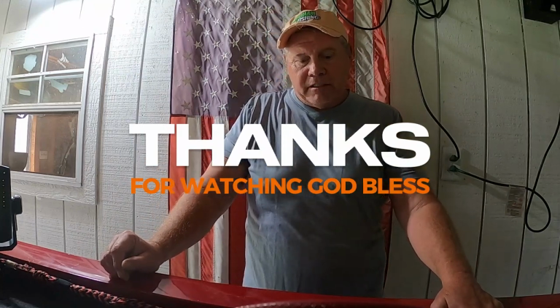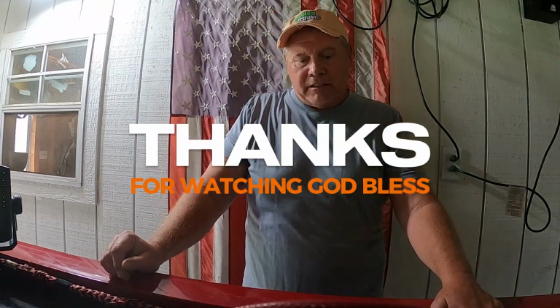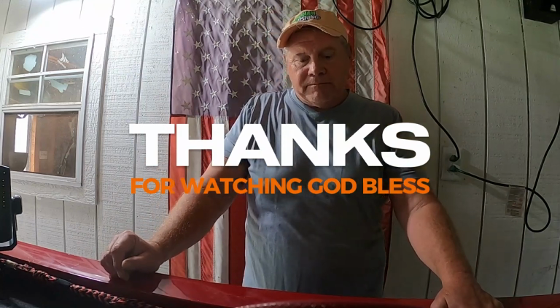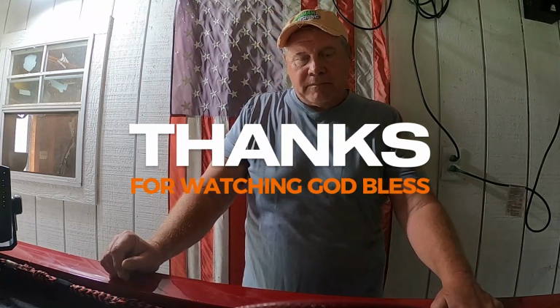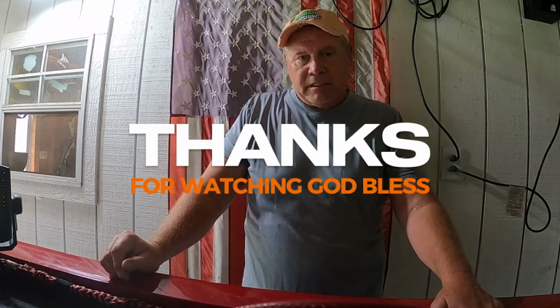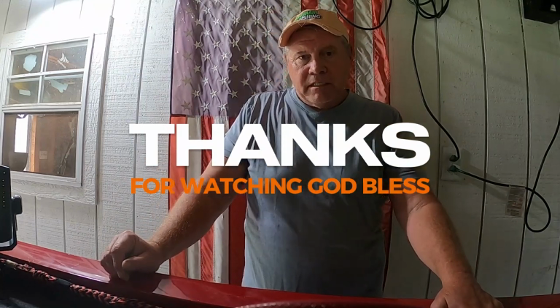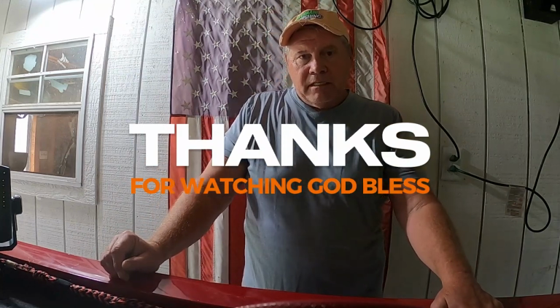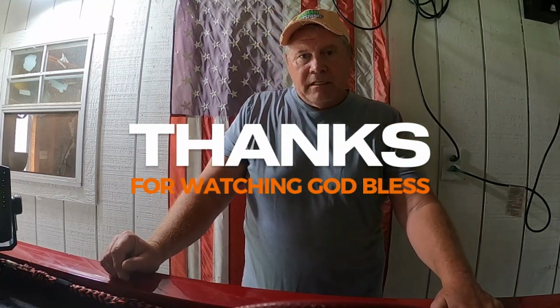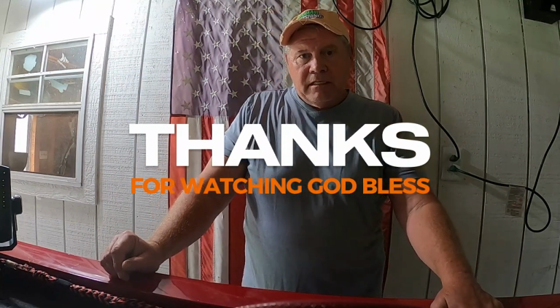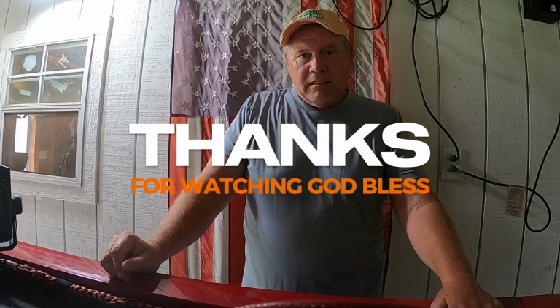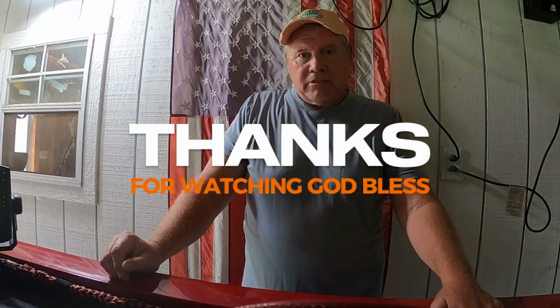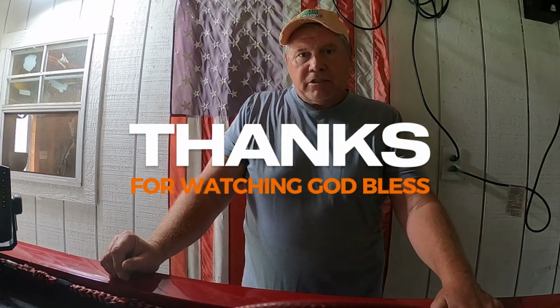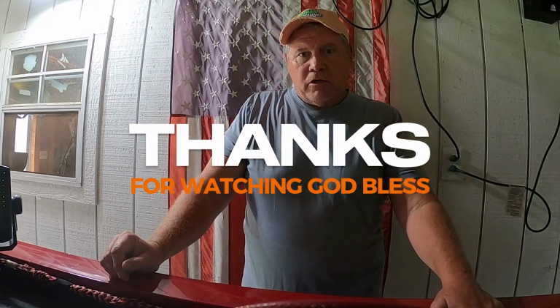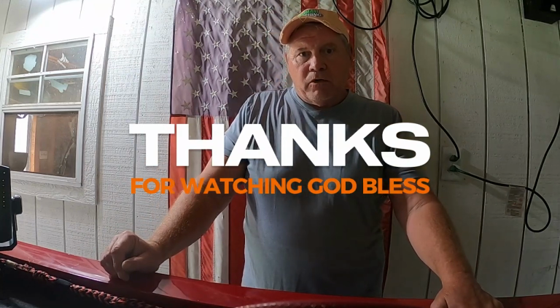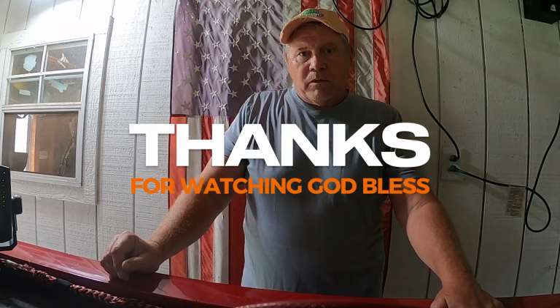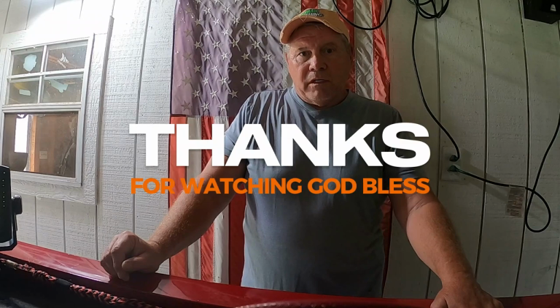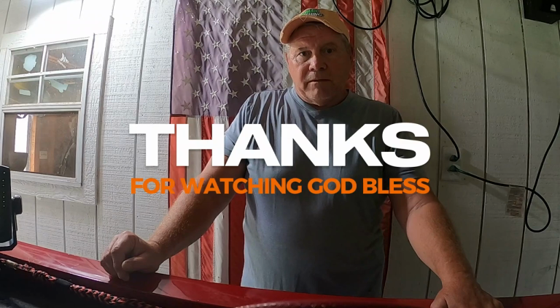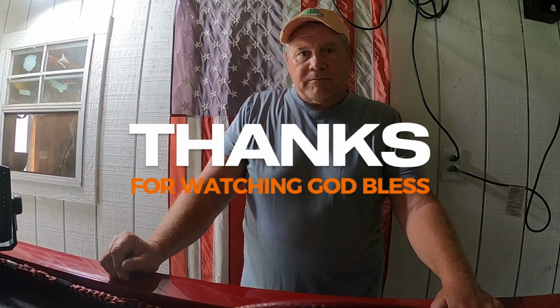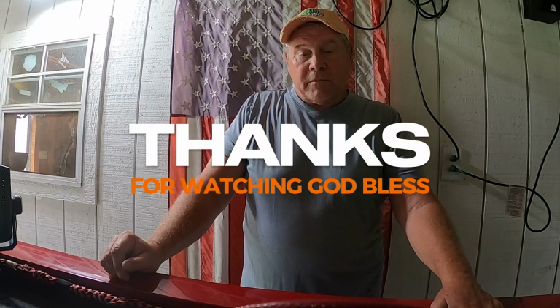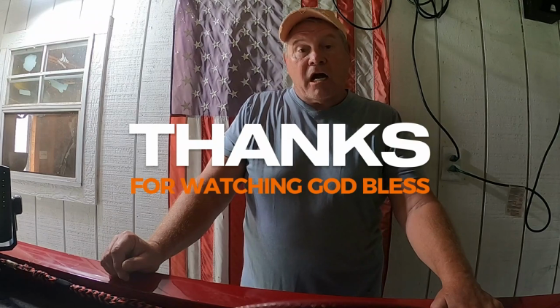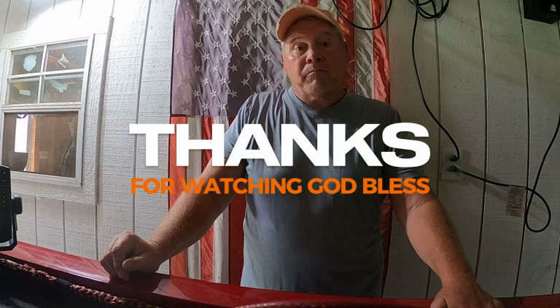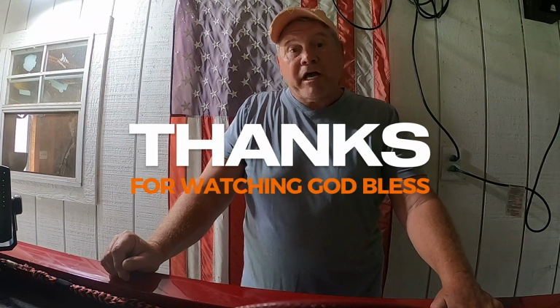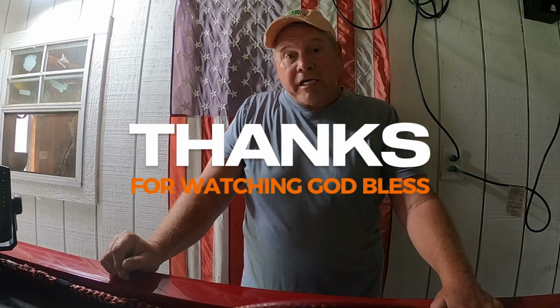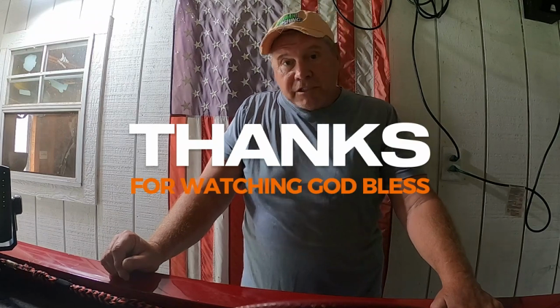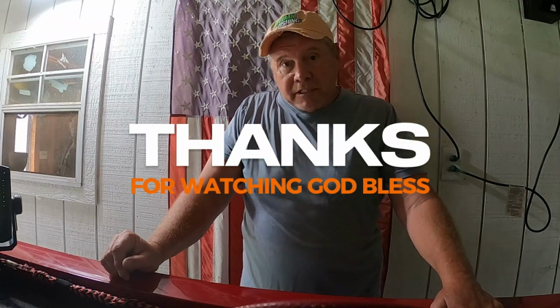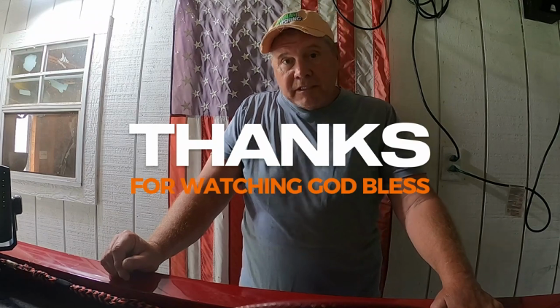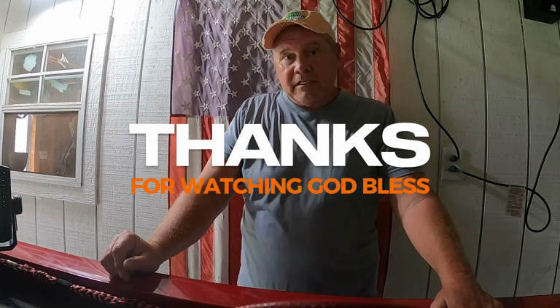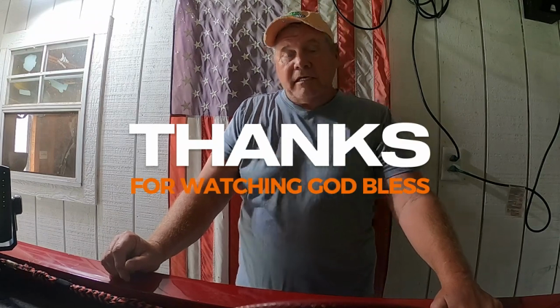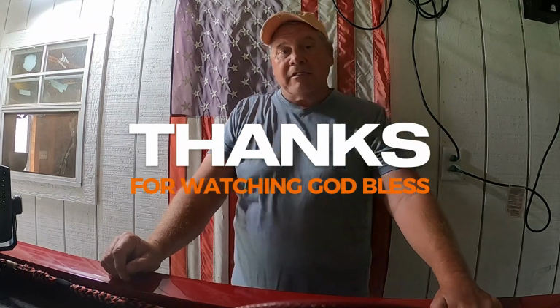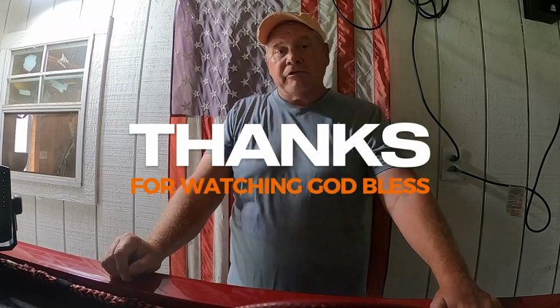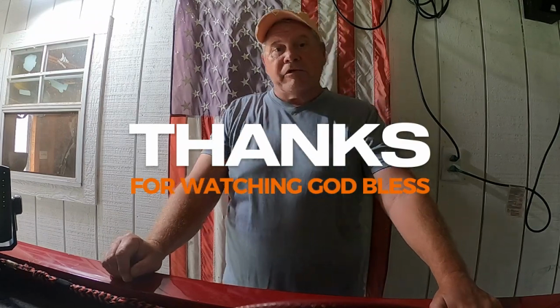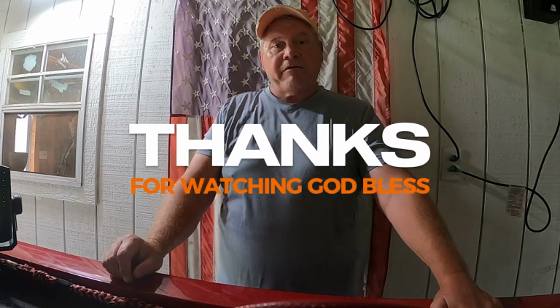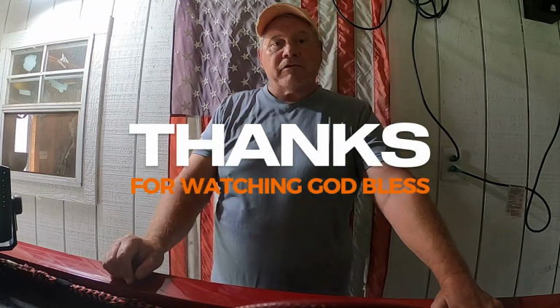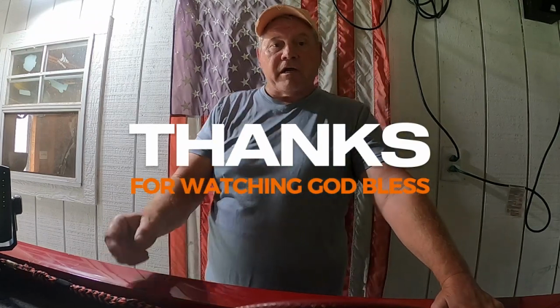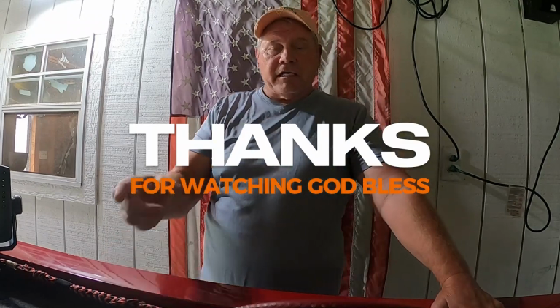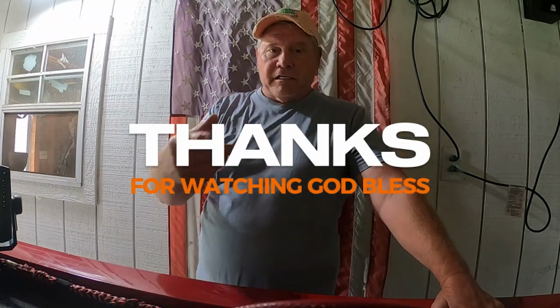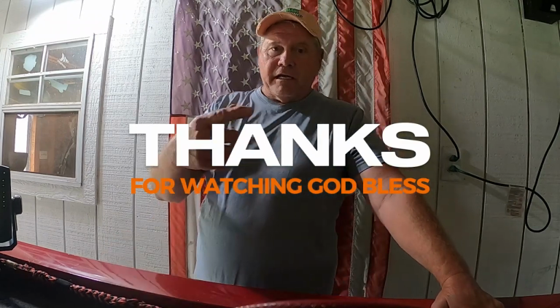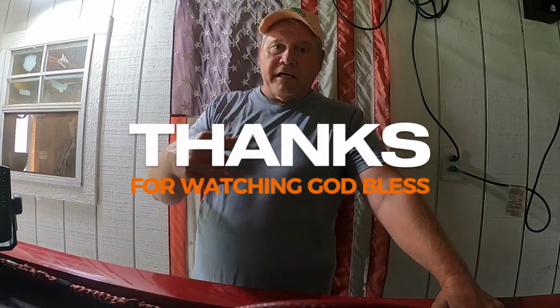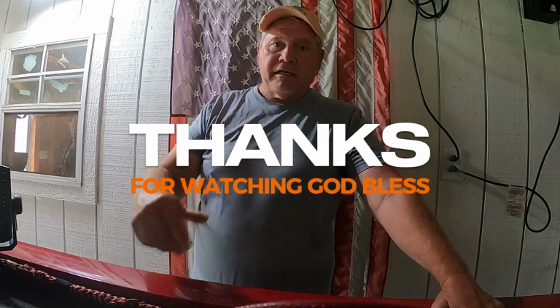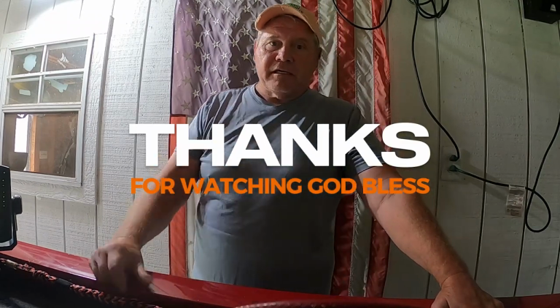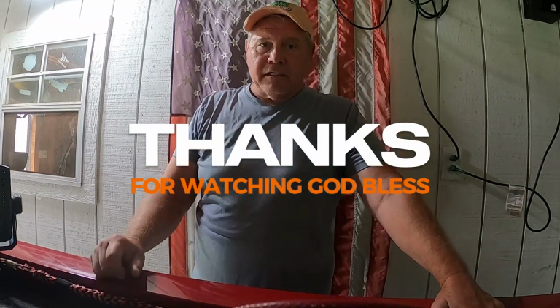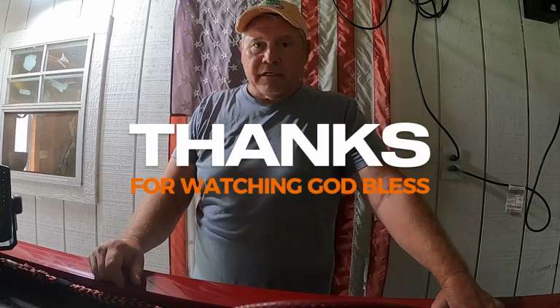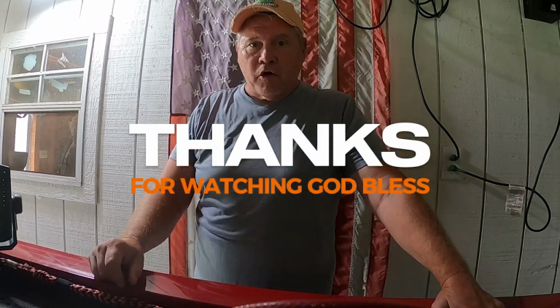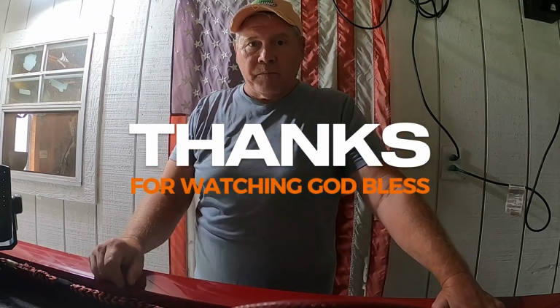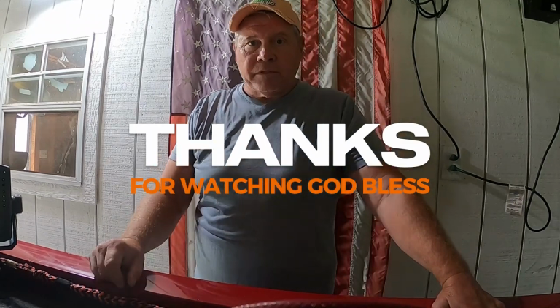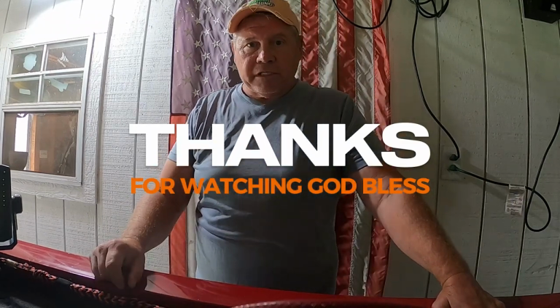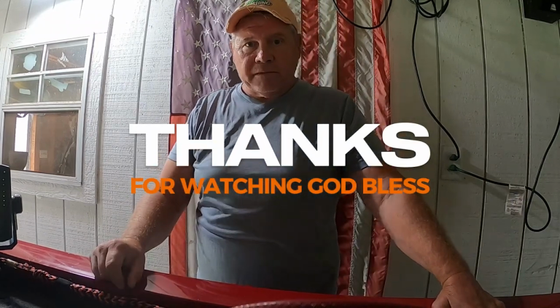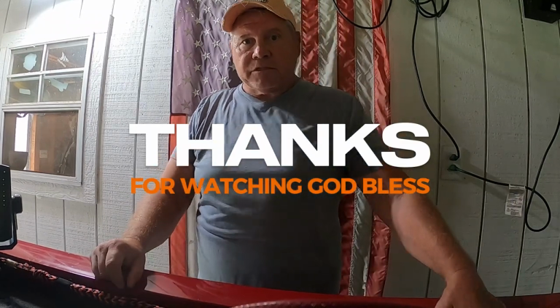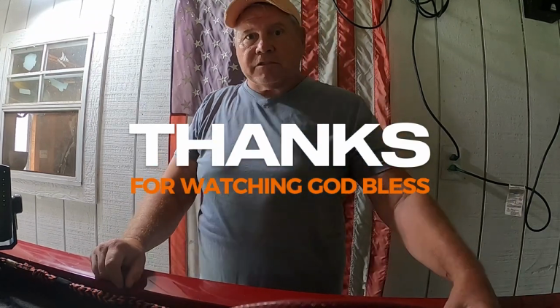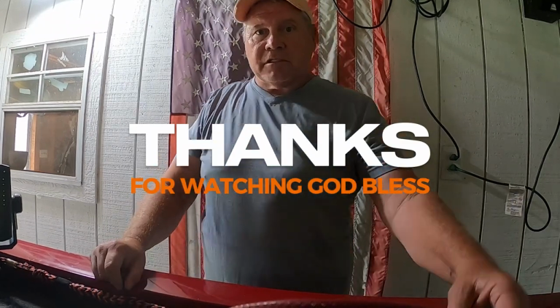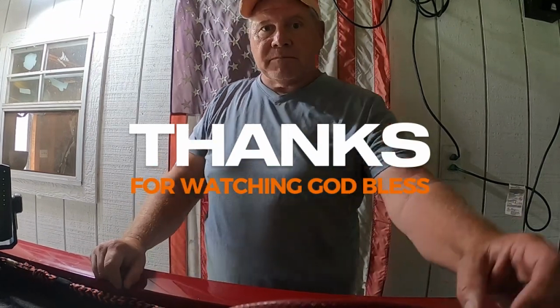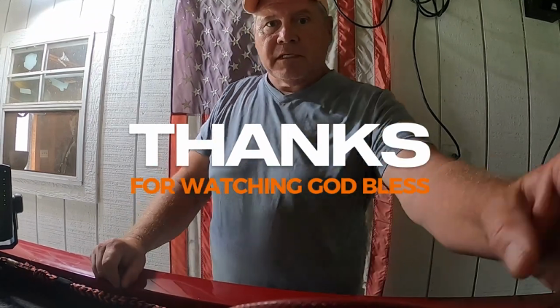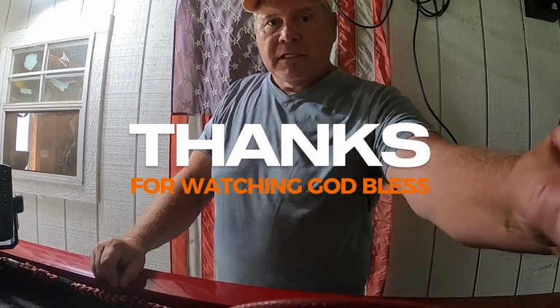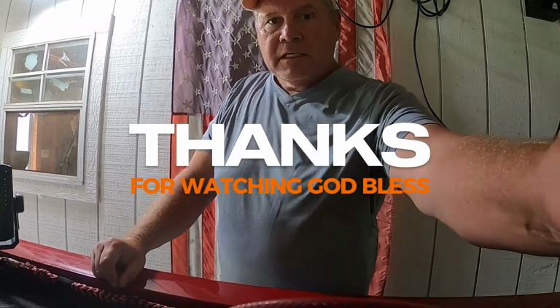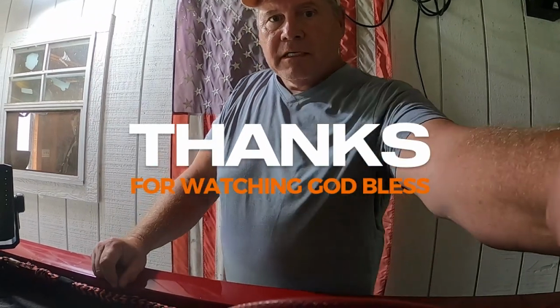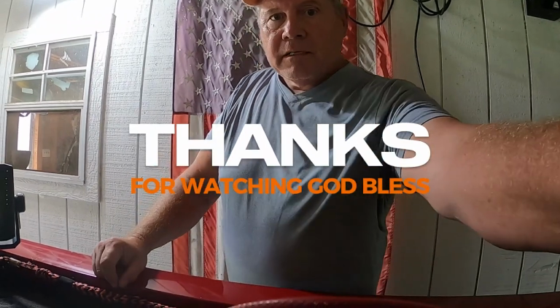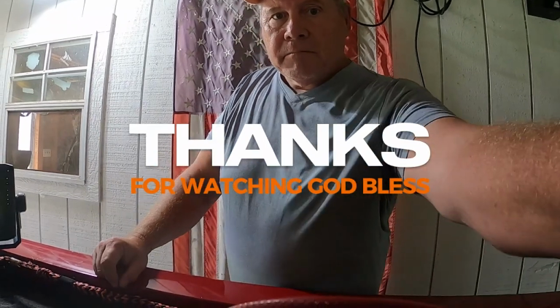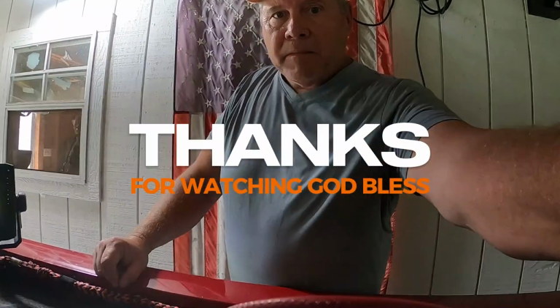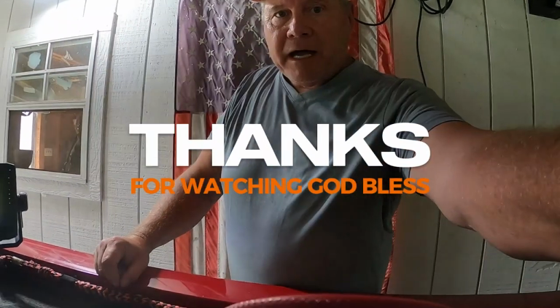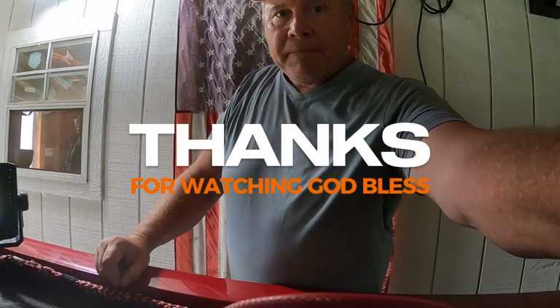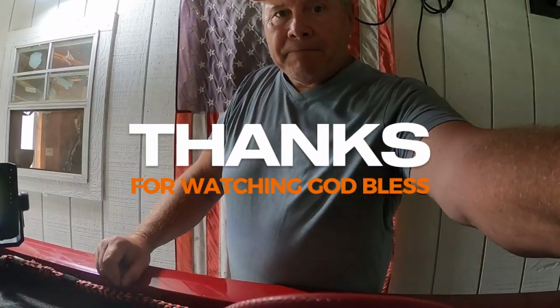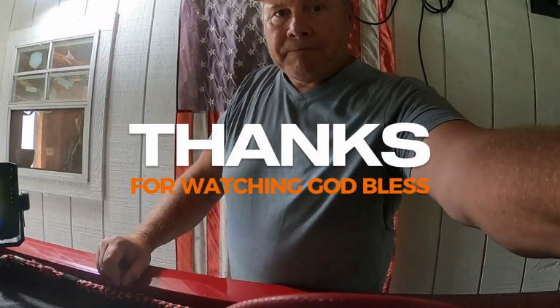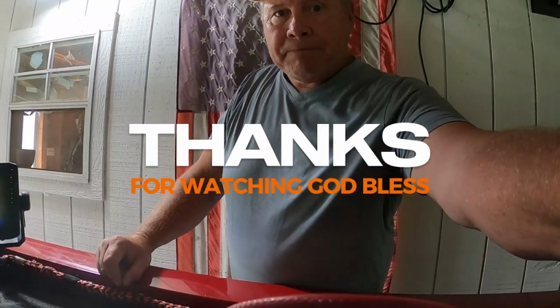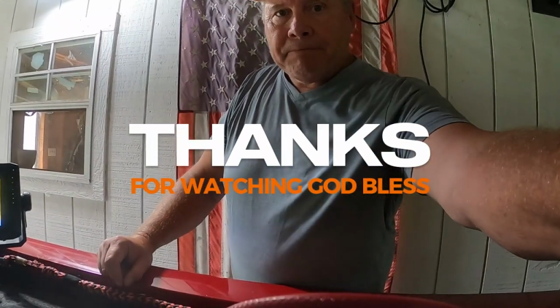Maybe this video will help you. God bless you, have a great day, and I hope this helps. Bye-bye.